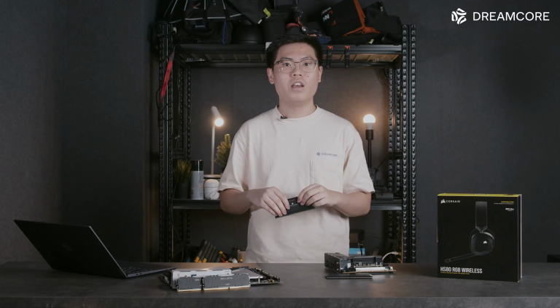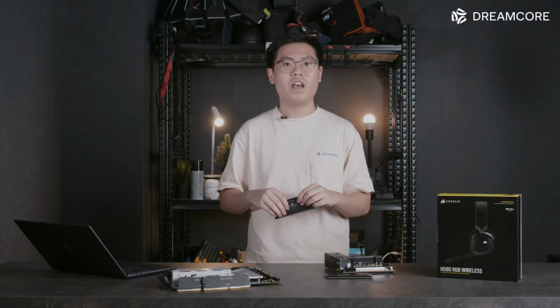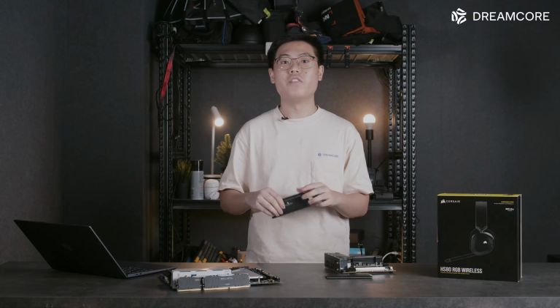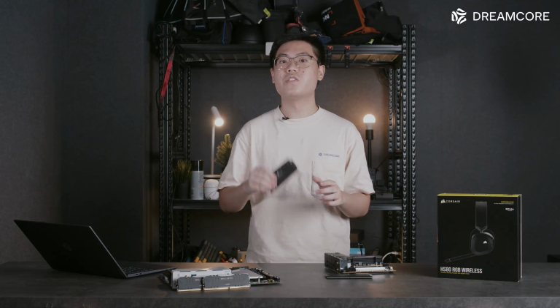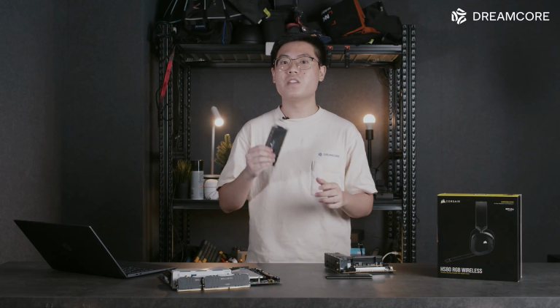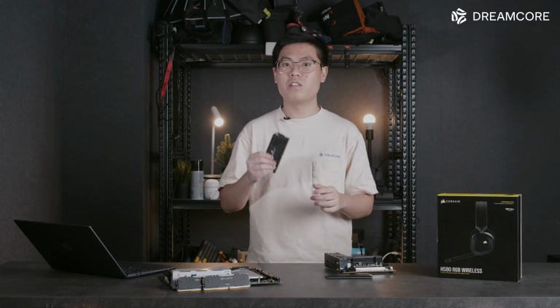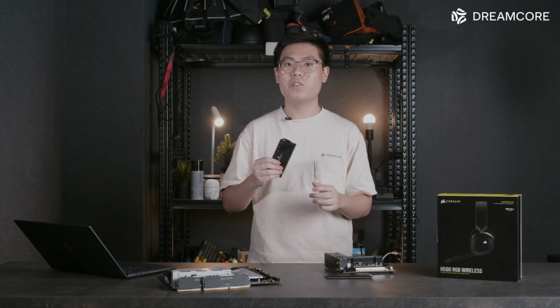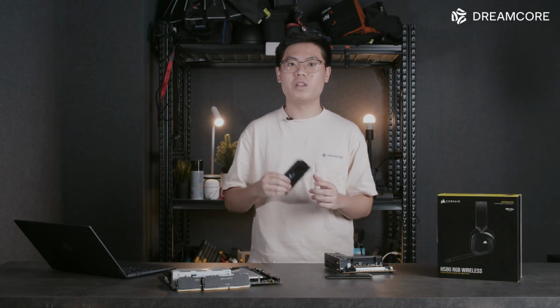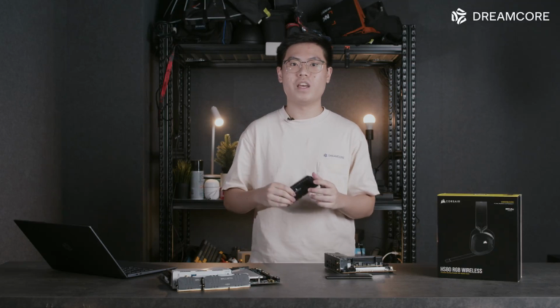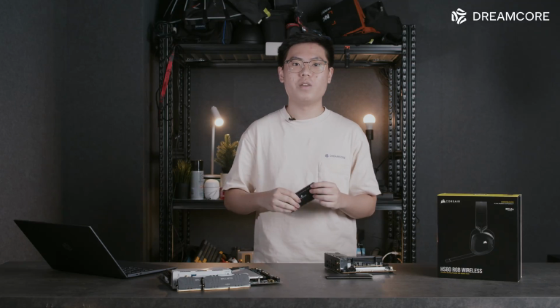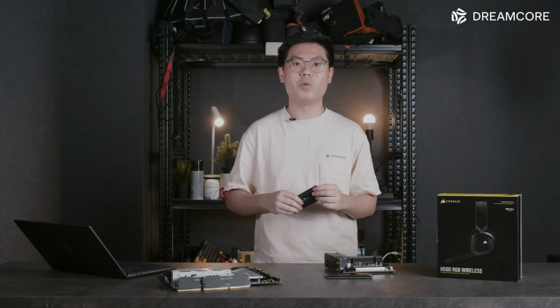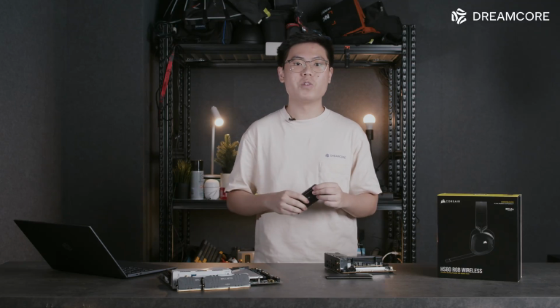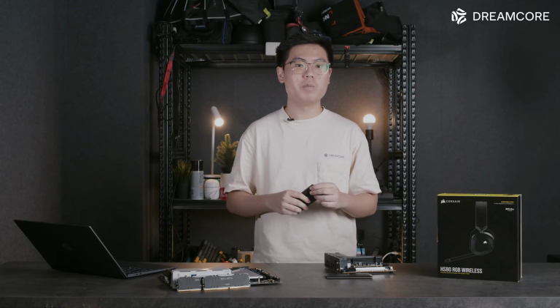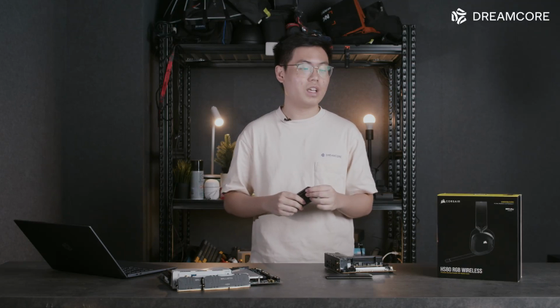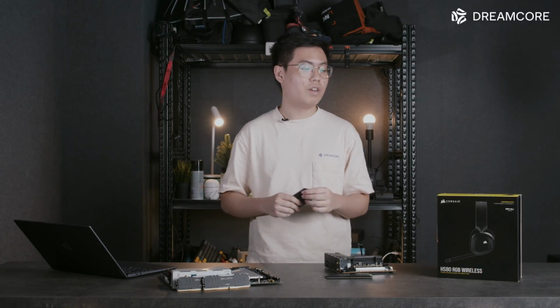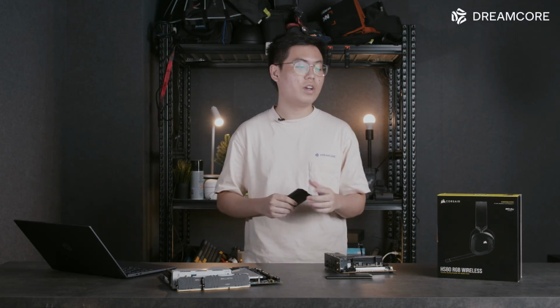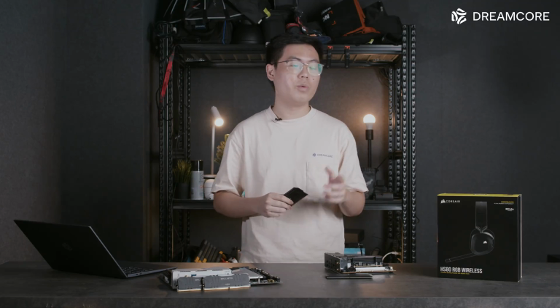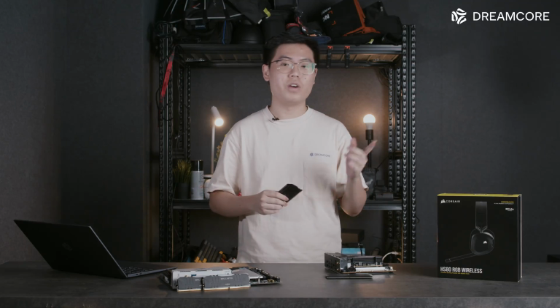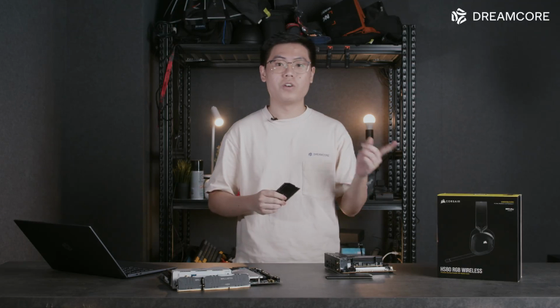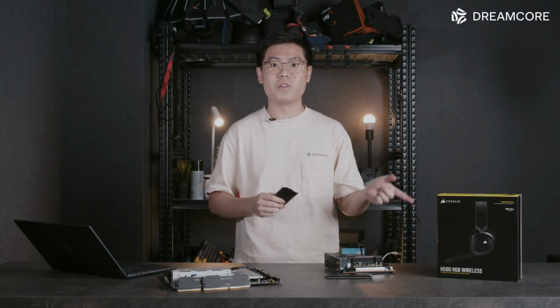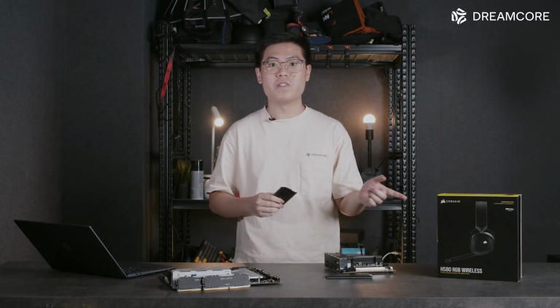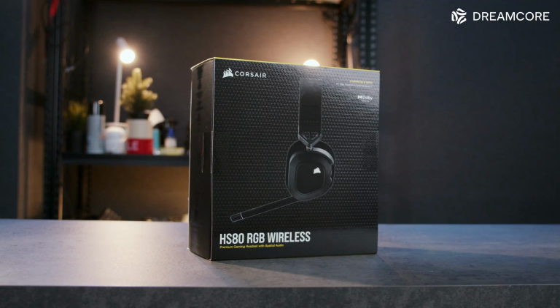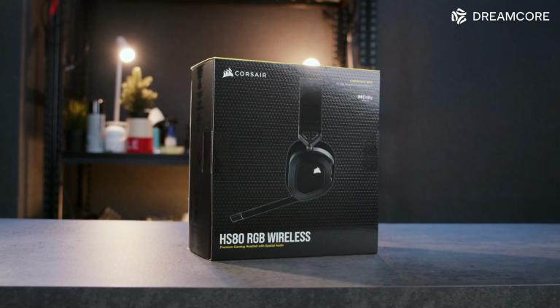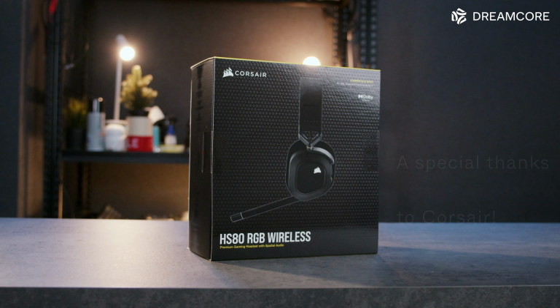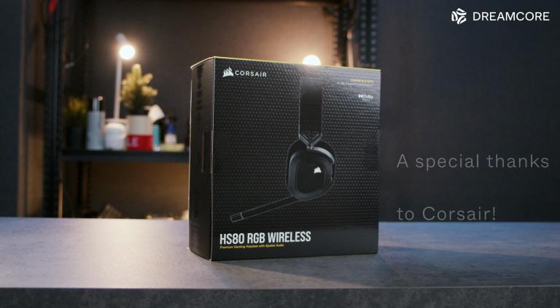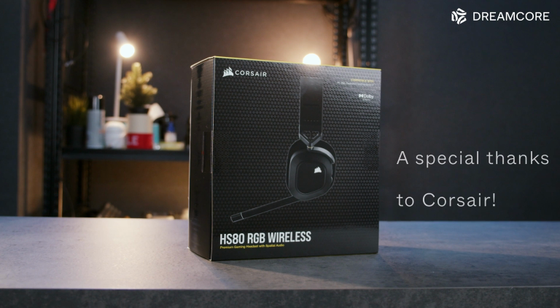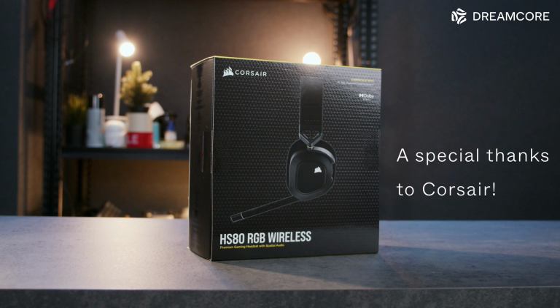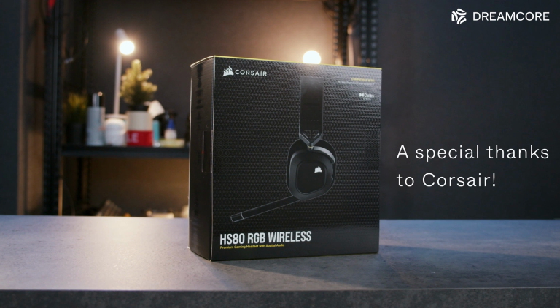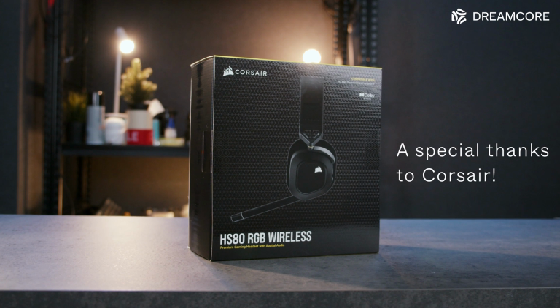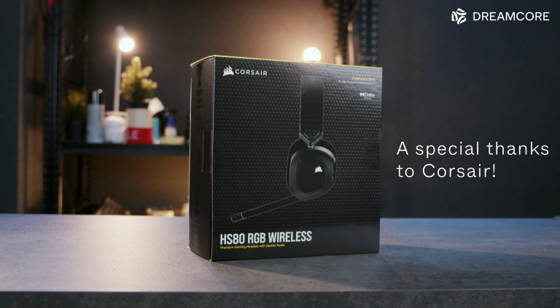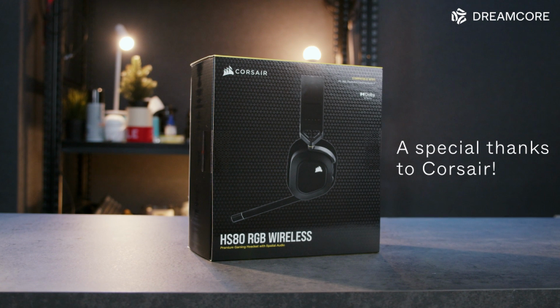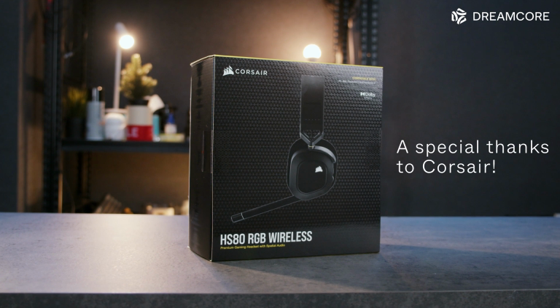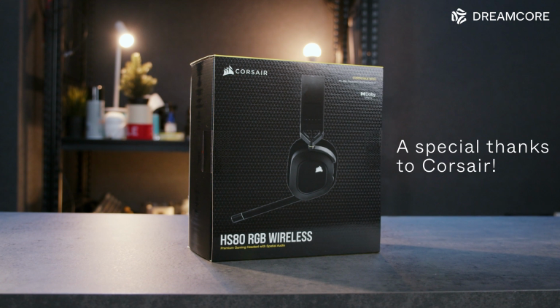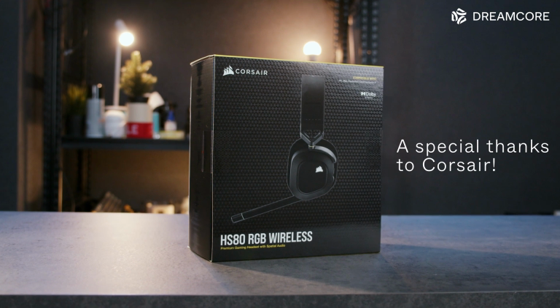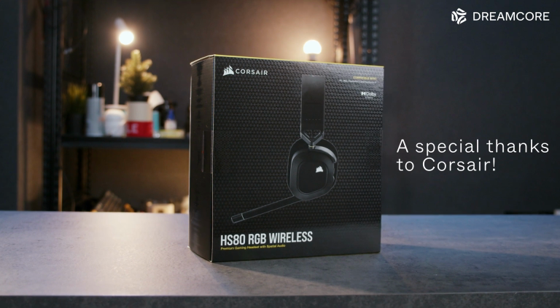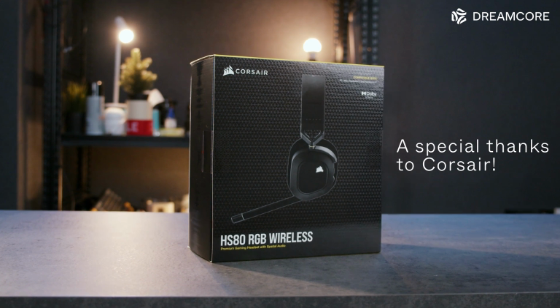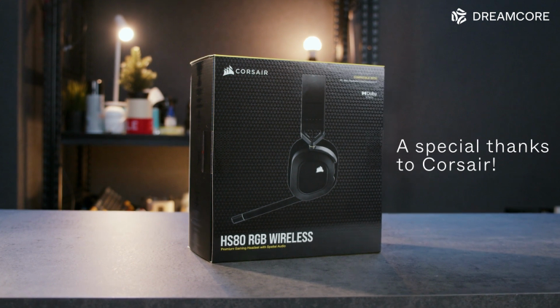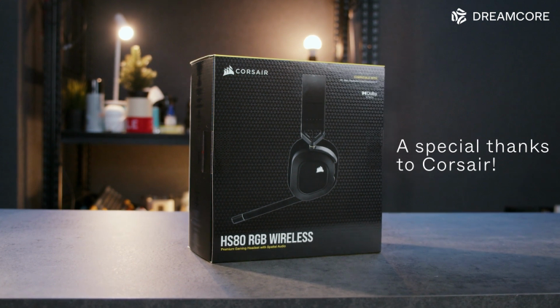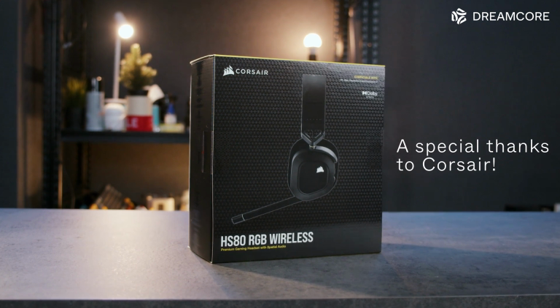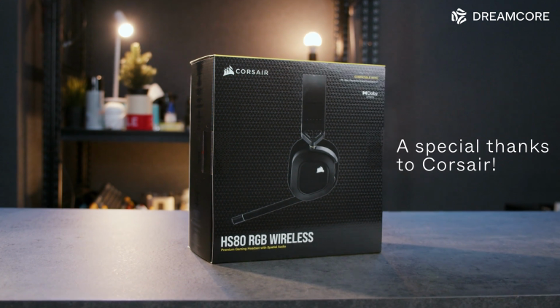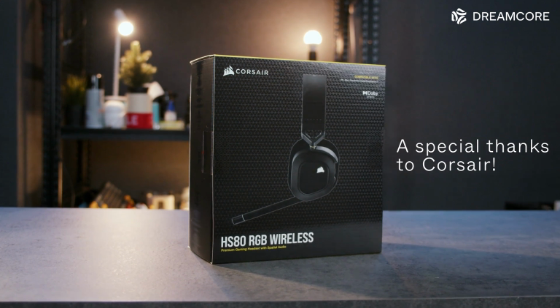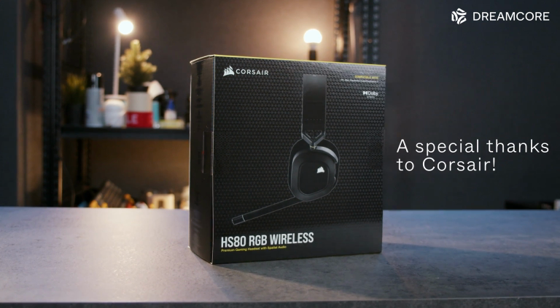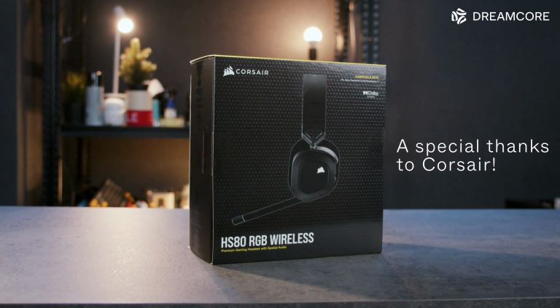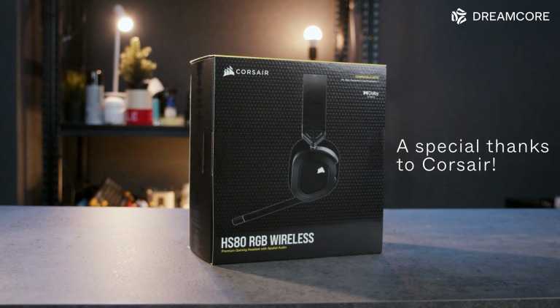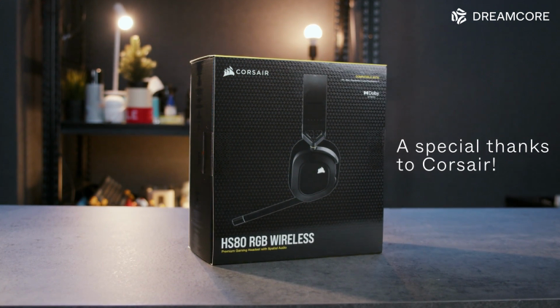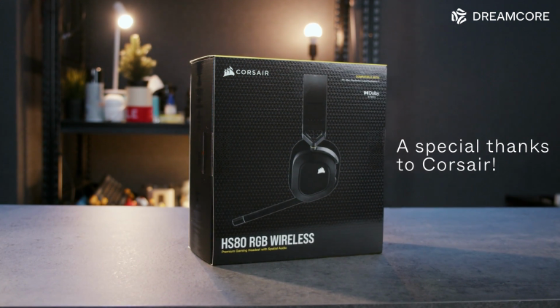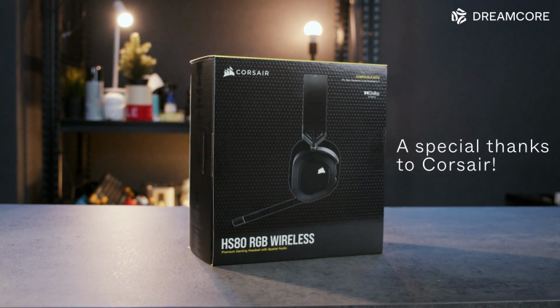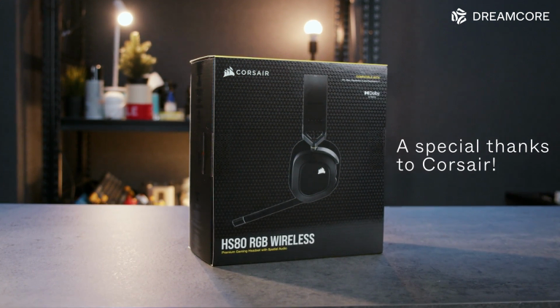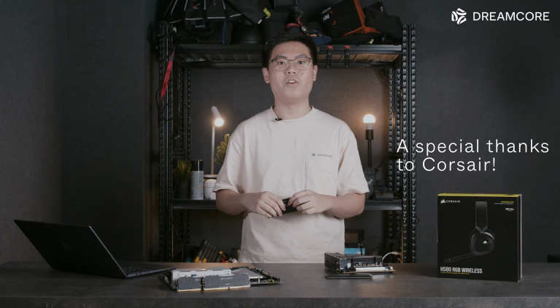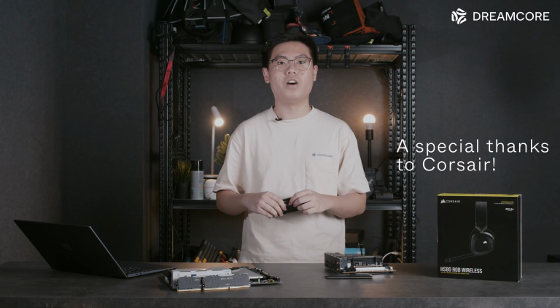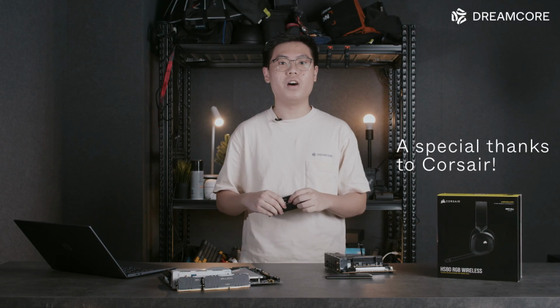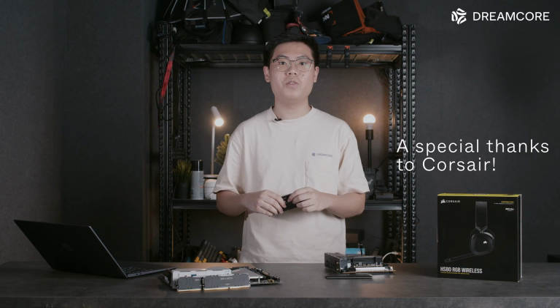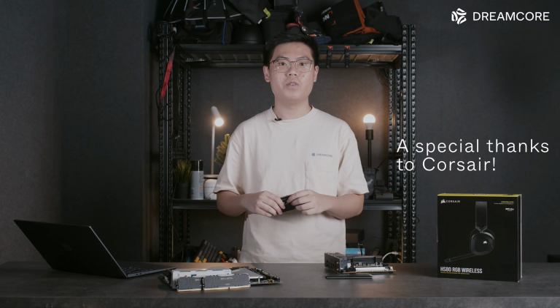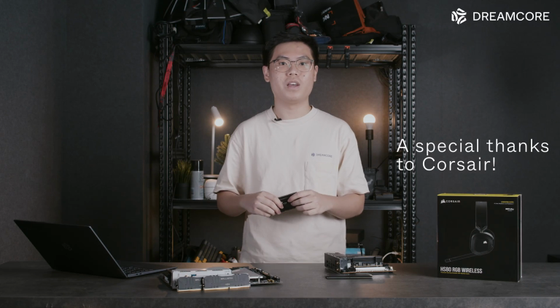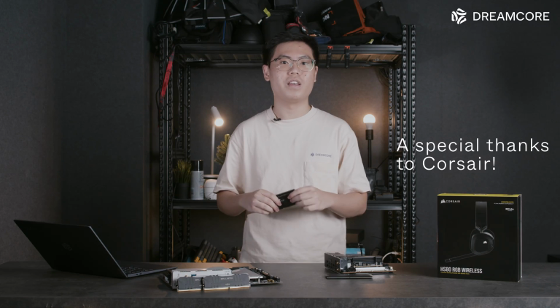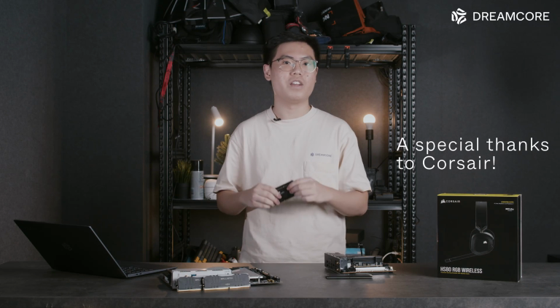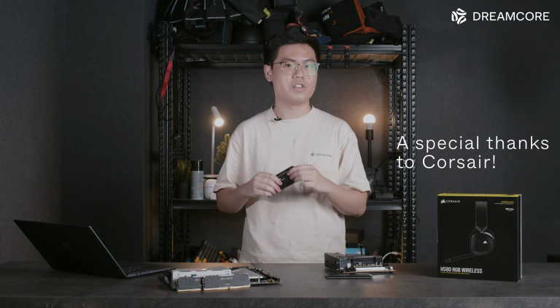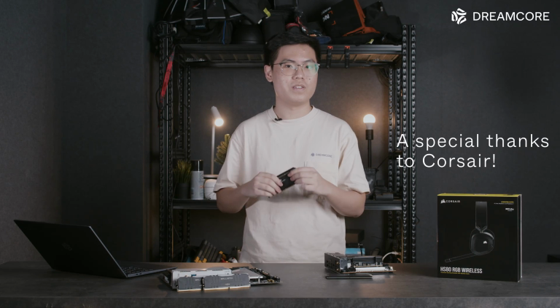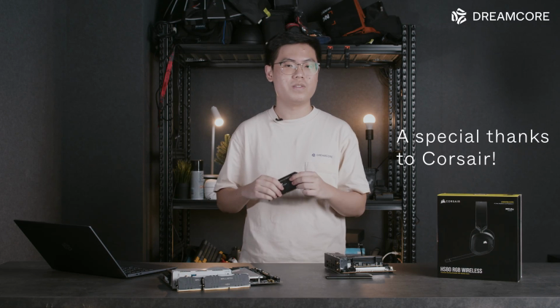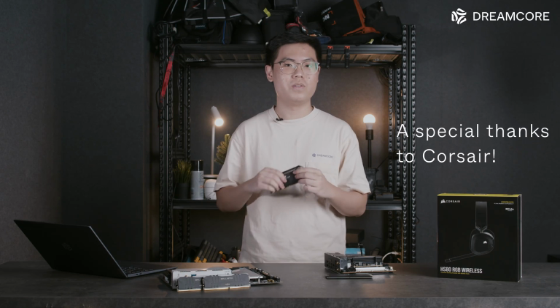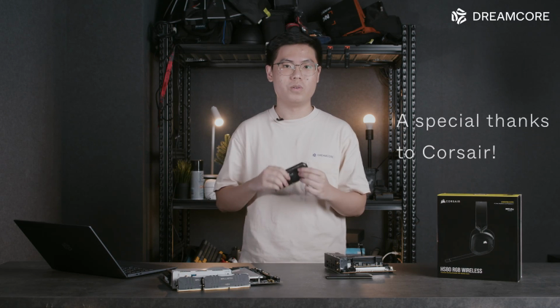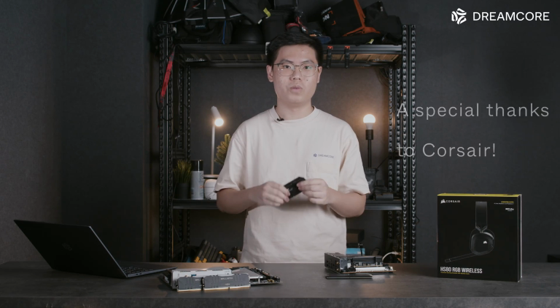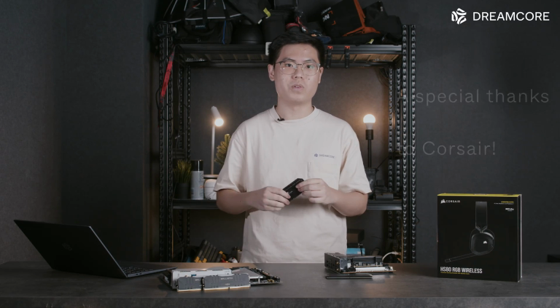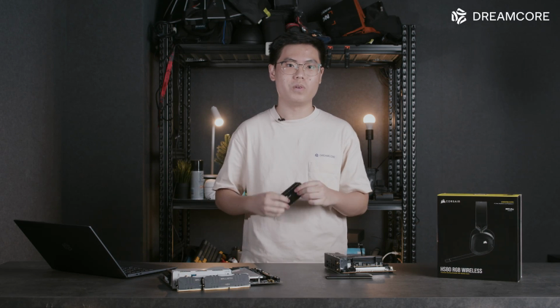And if you stick around to the end, we'll also be giving away a Corsair HS80 RGB wireless headset, so keep a look out for how you can get a chance to do so.